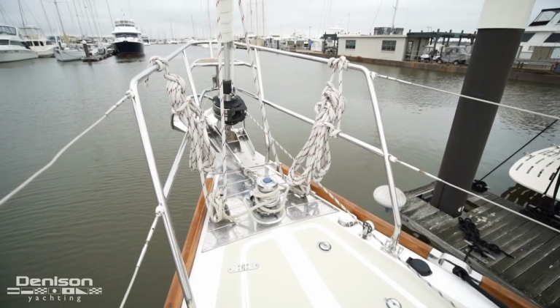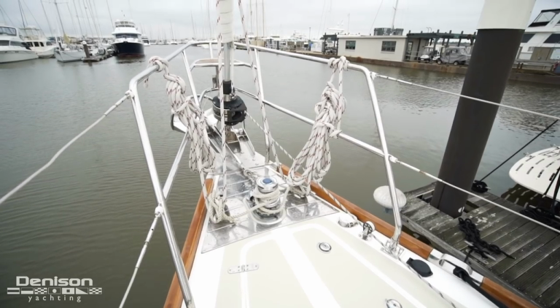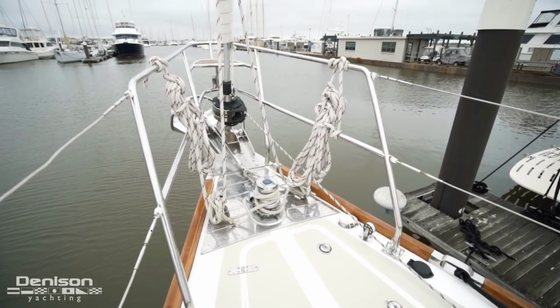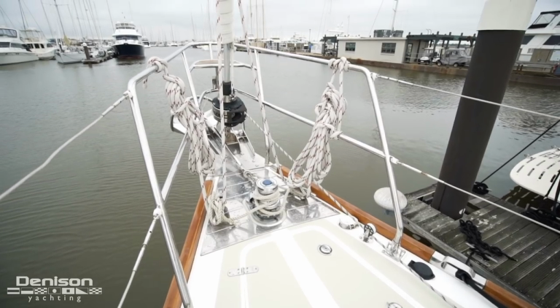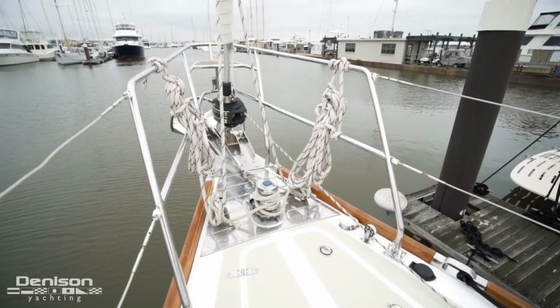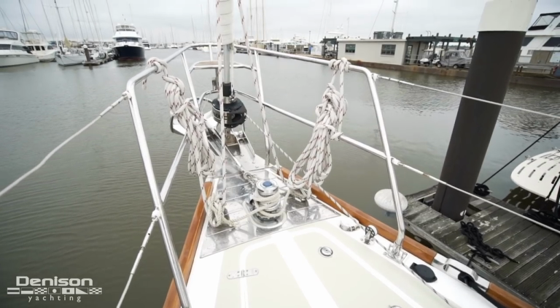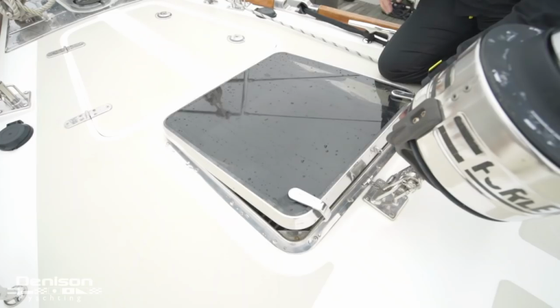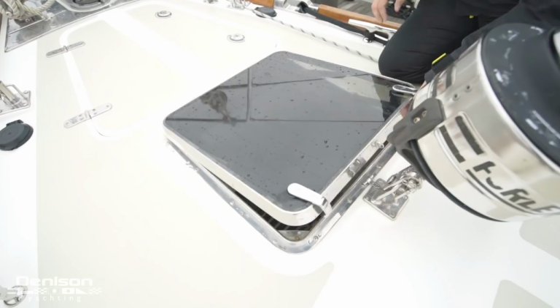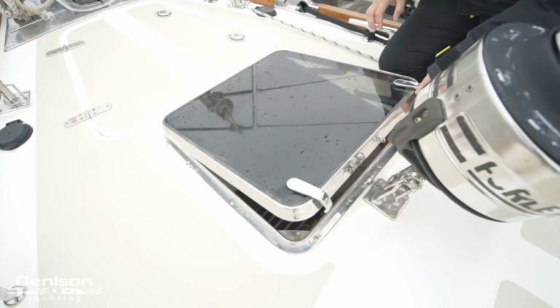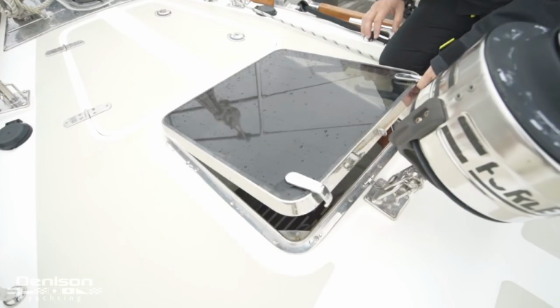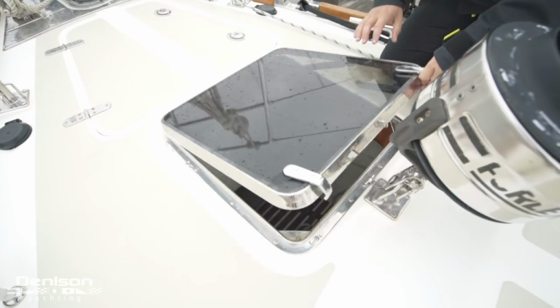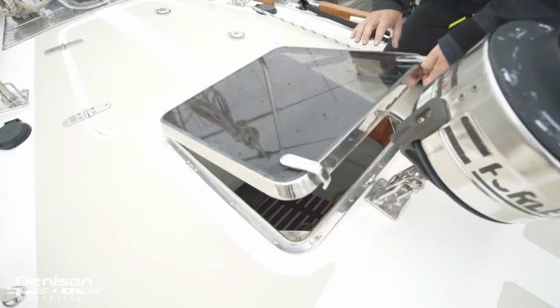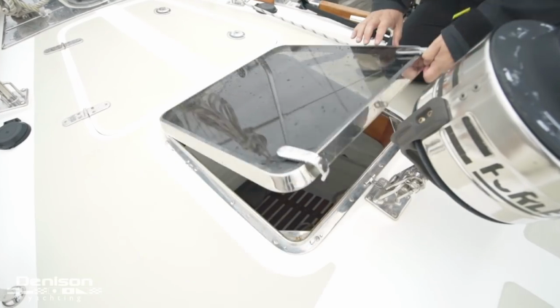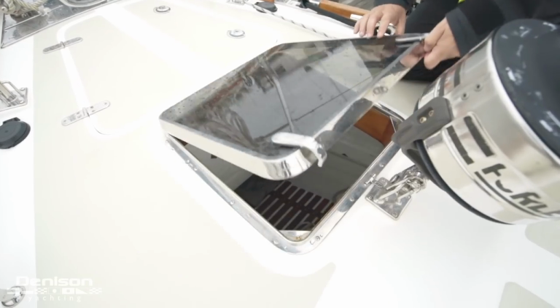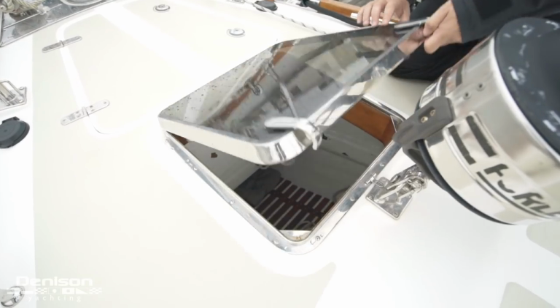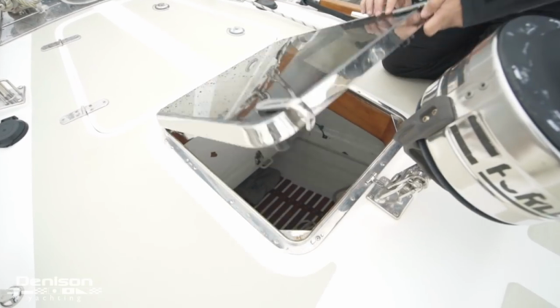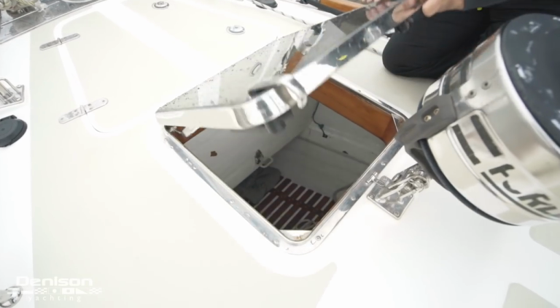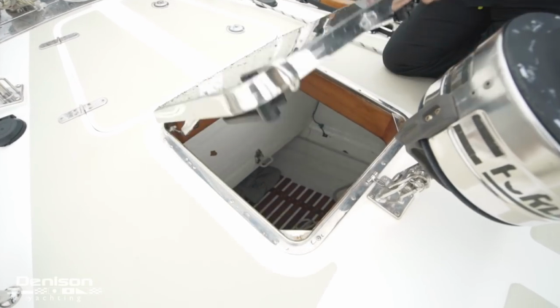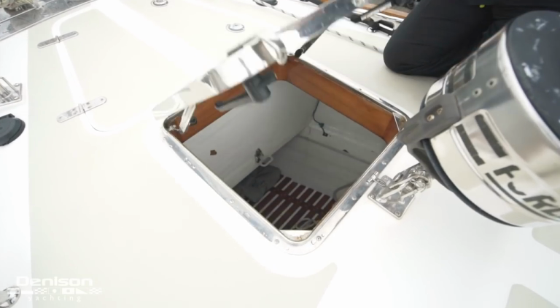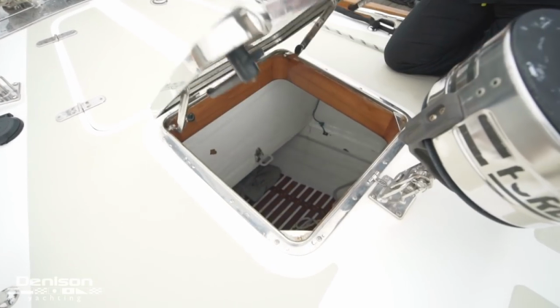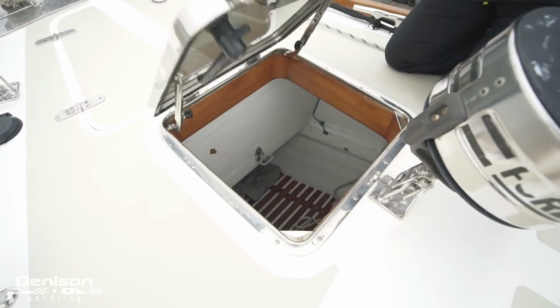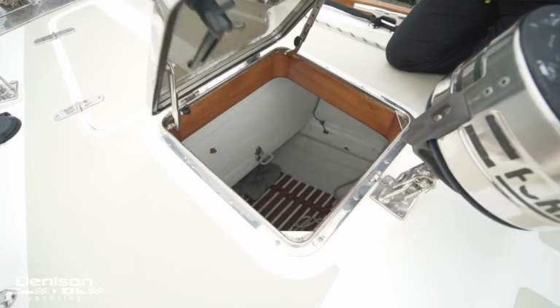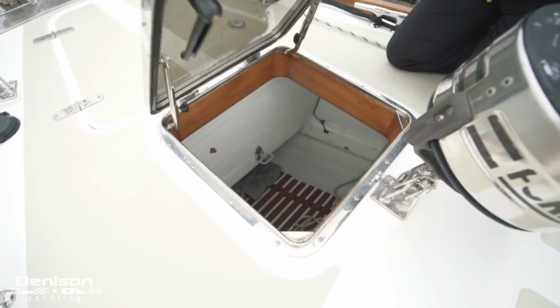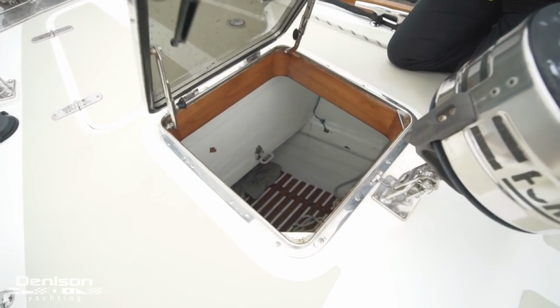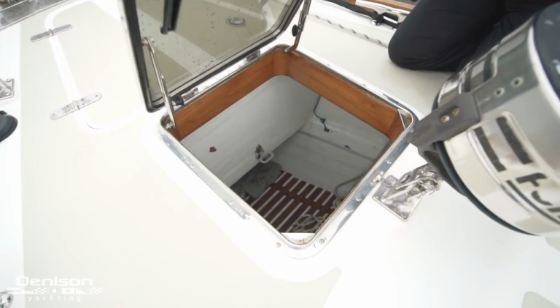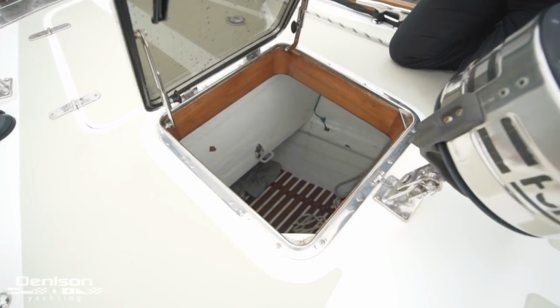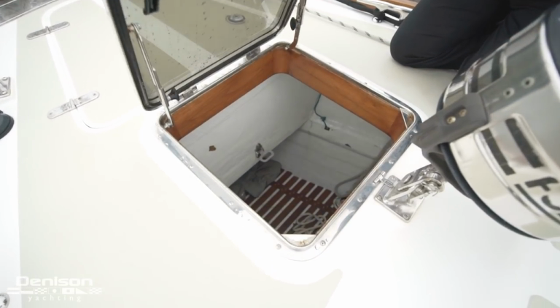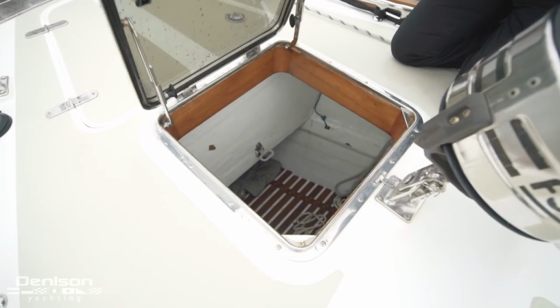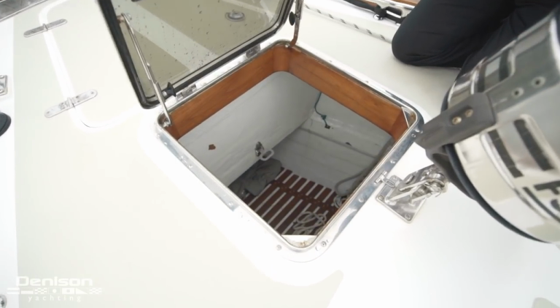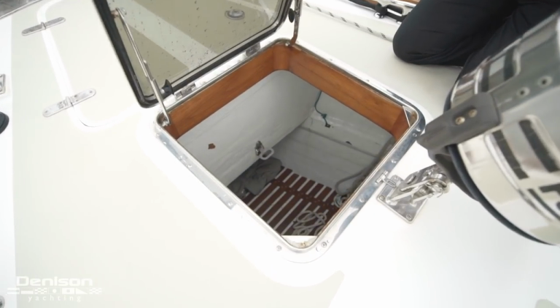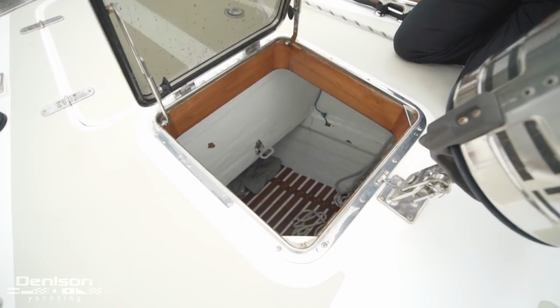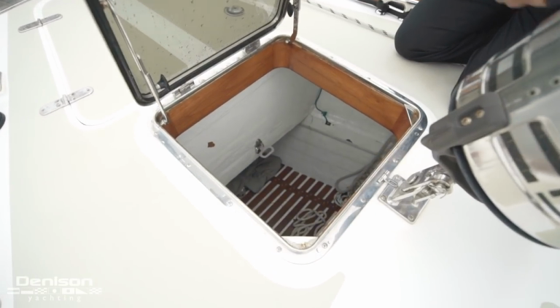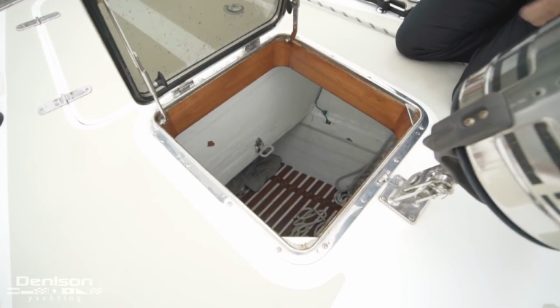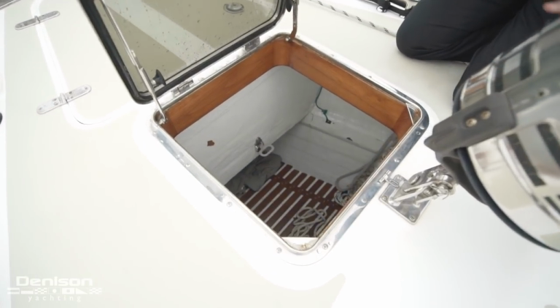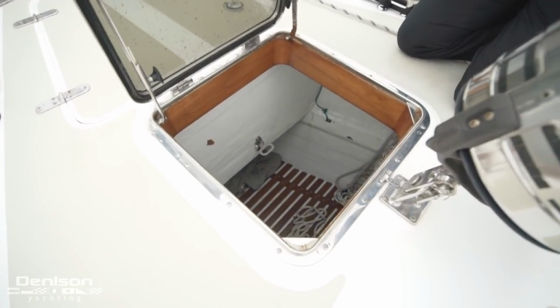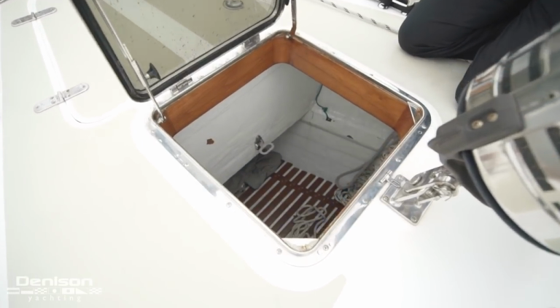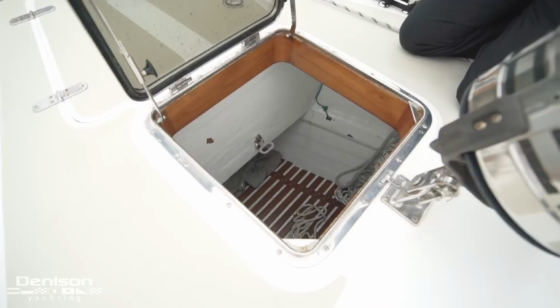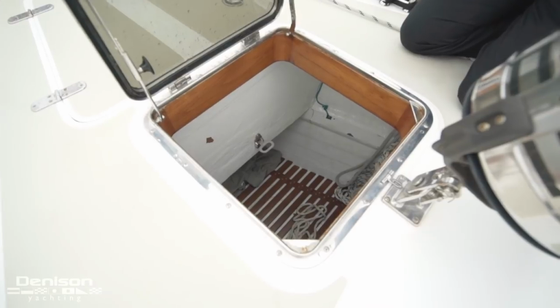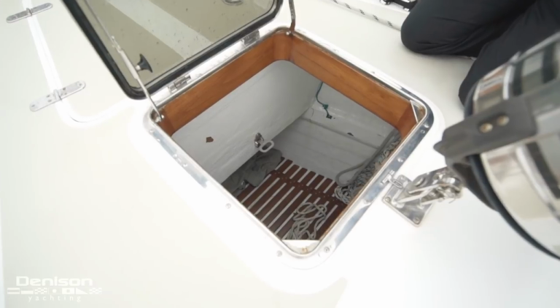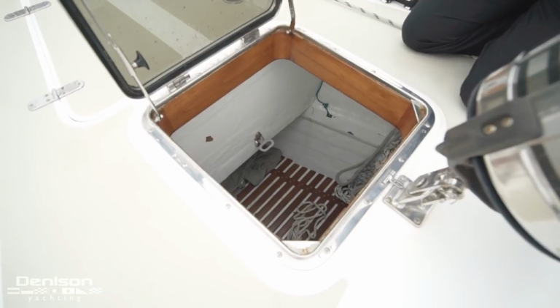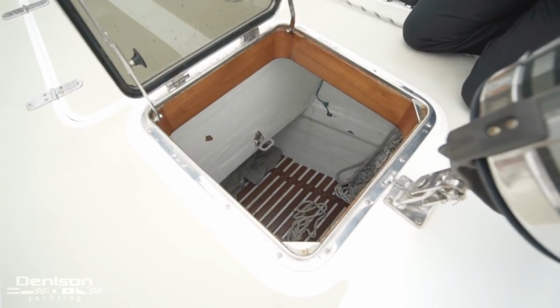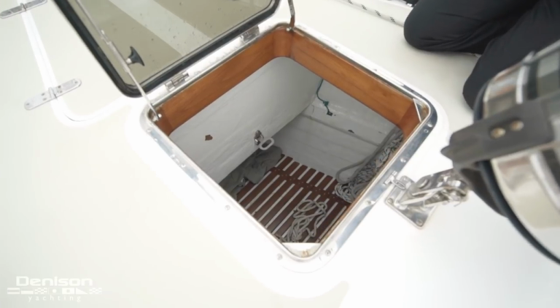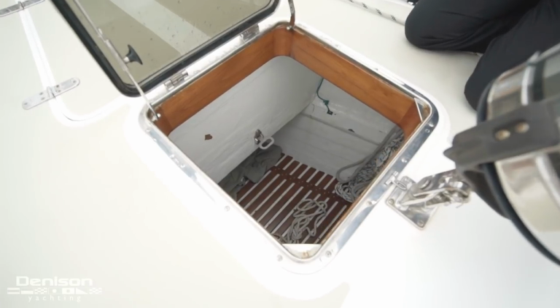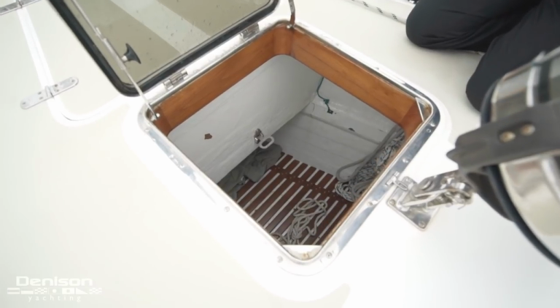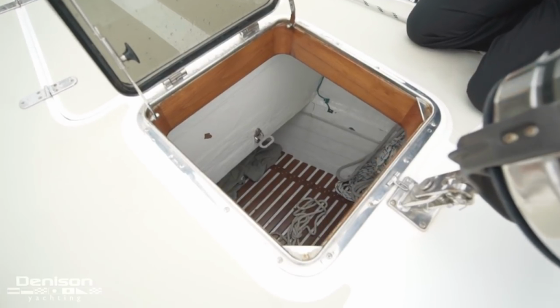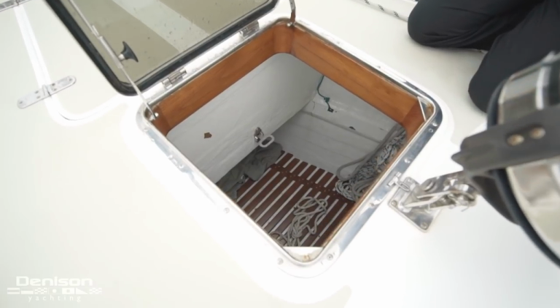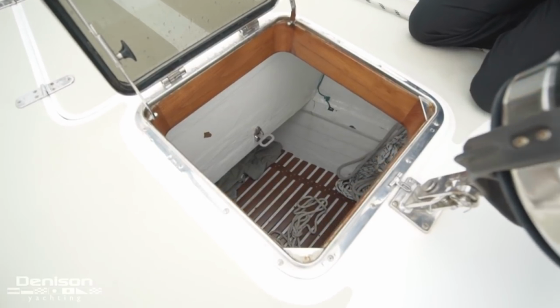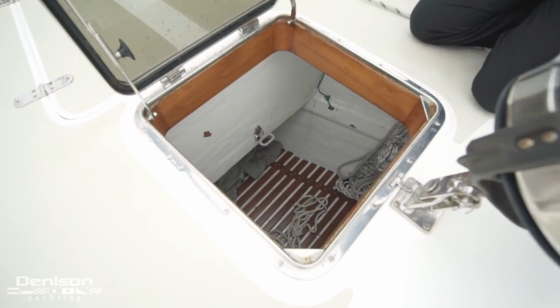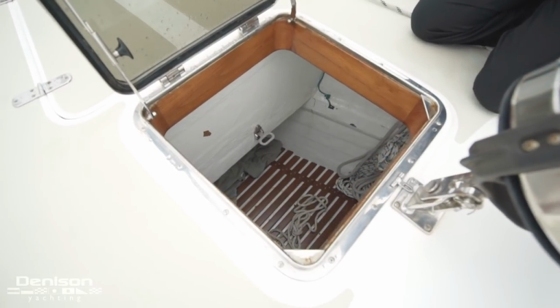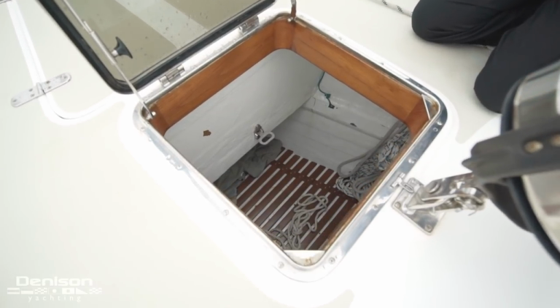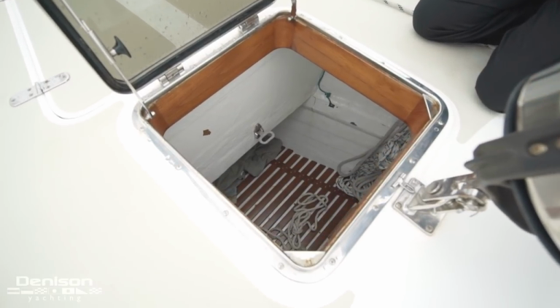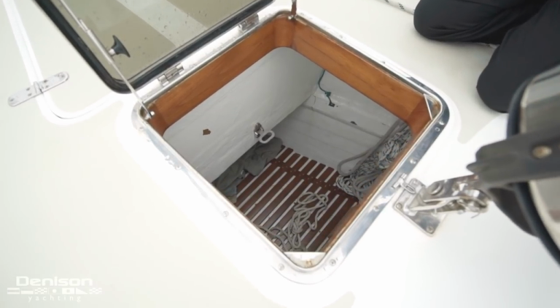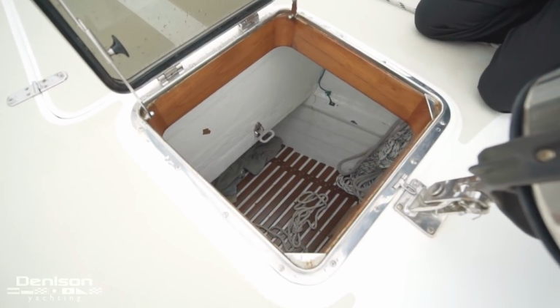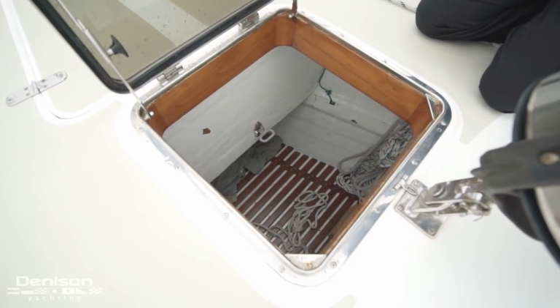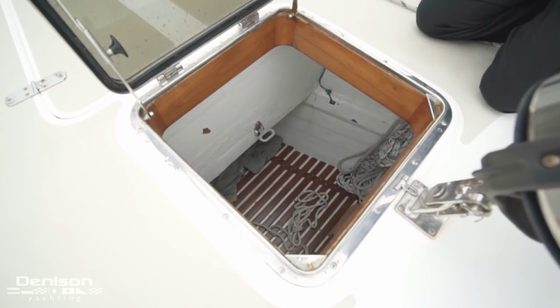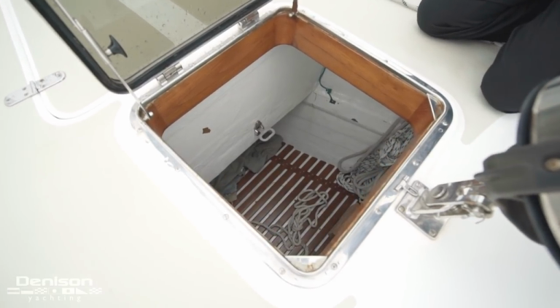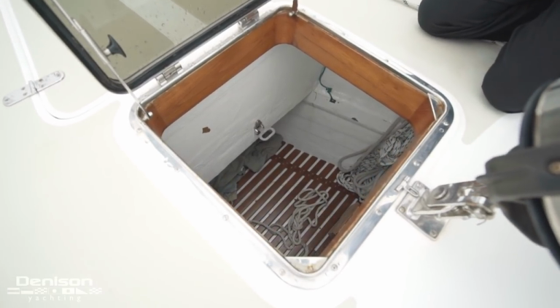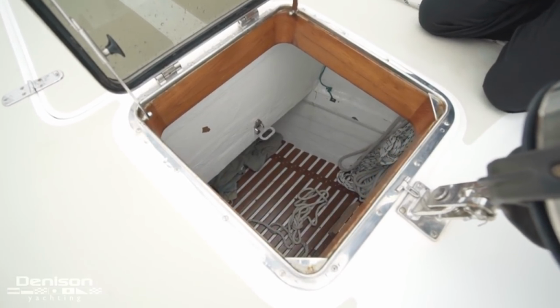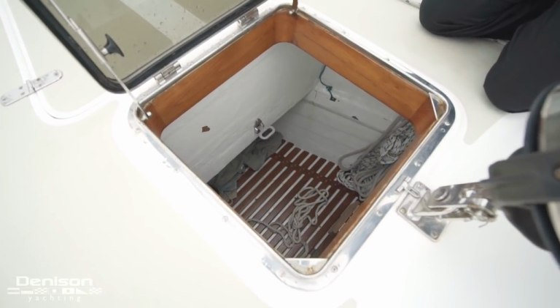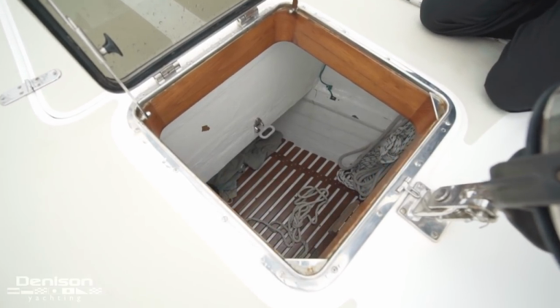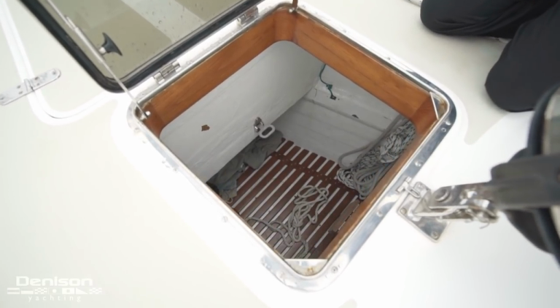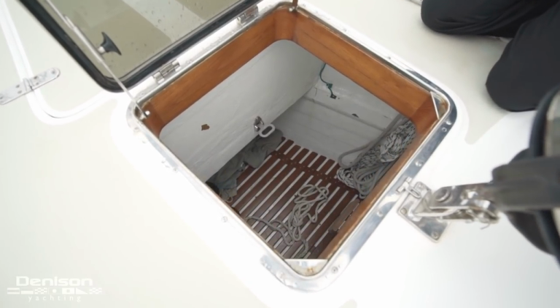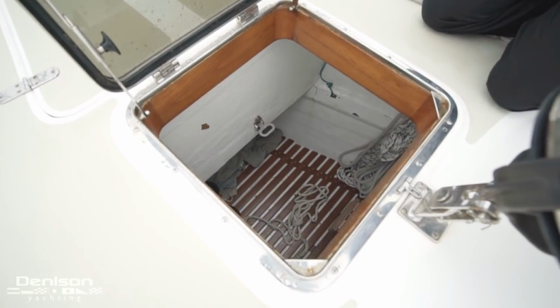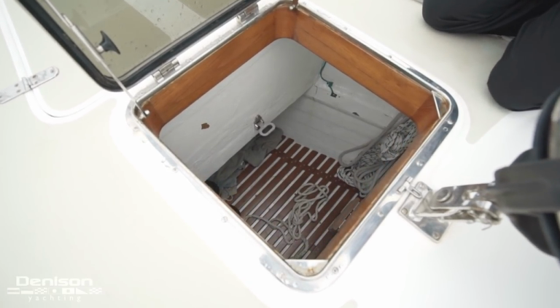Located directly behind the chain locker is the sail locker, which goes down and tucks underneath the chain locker.